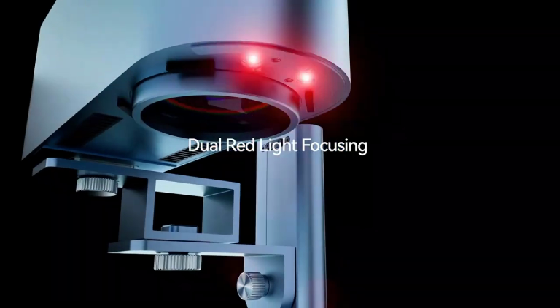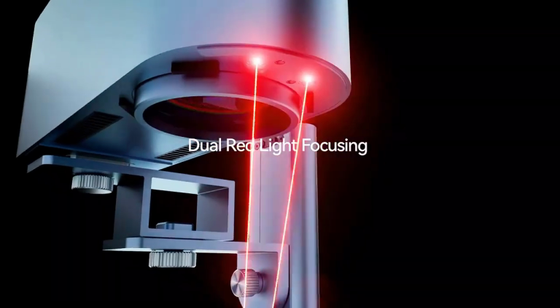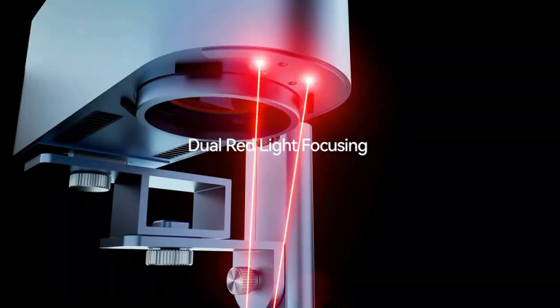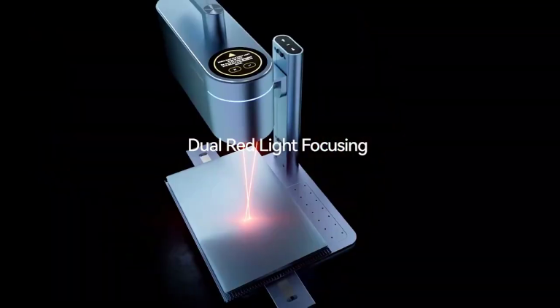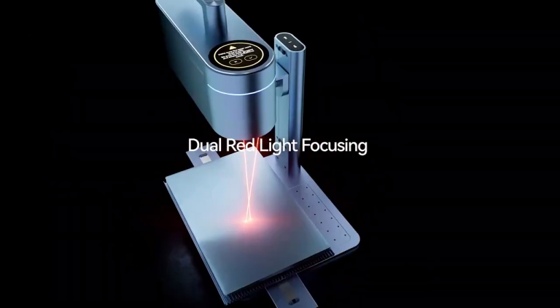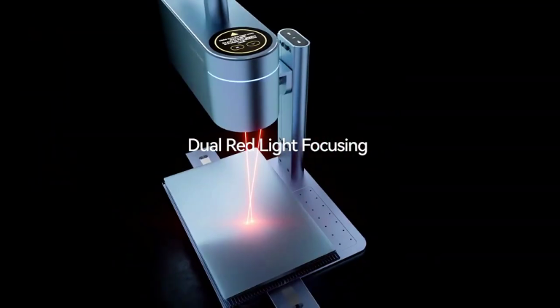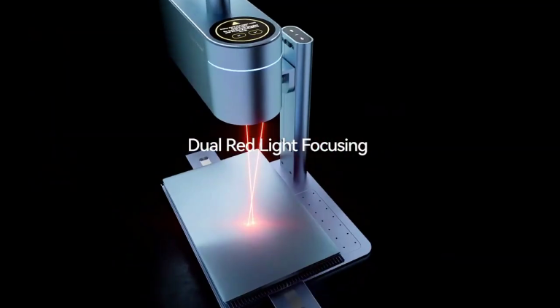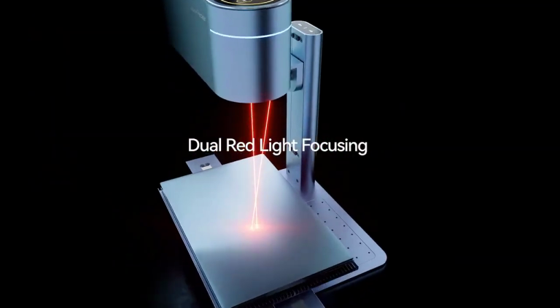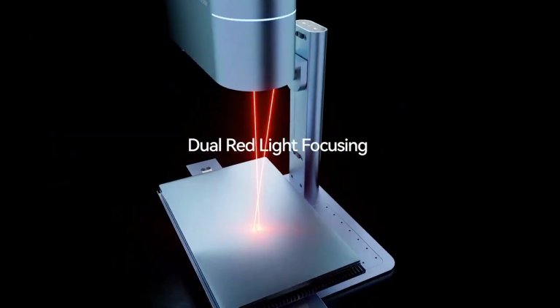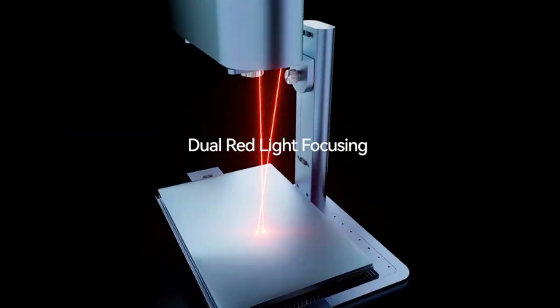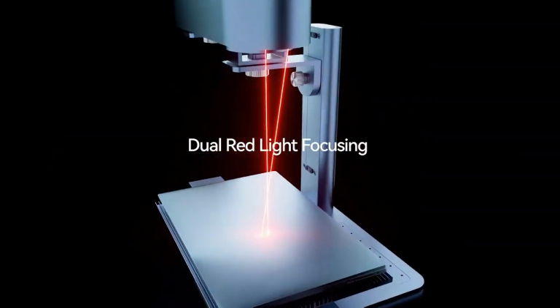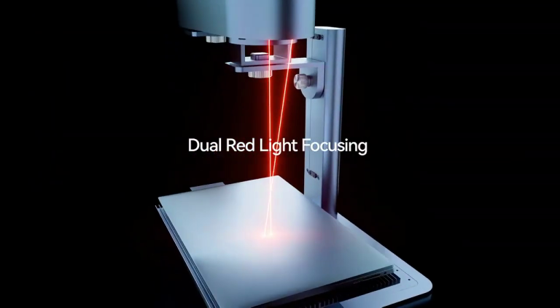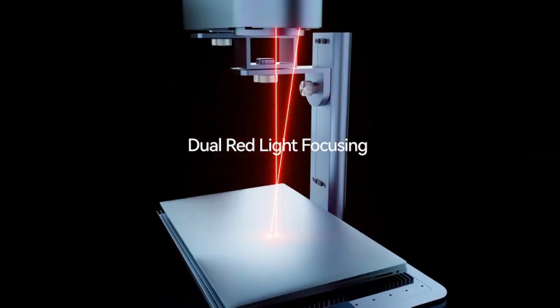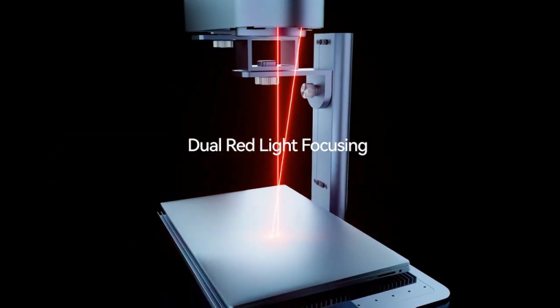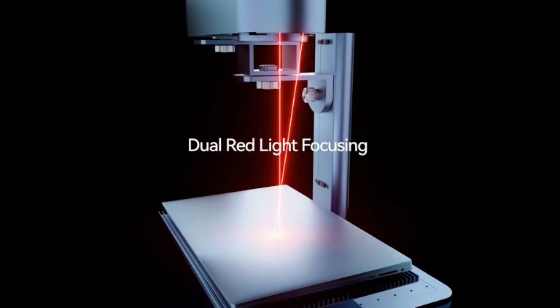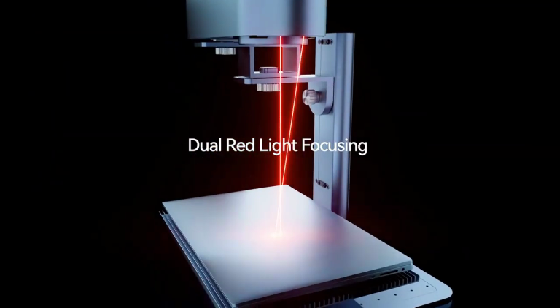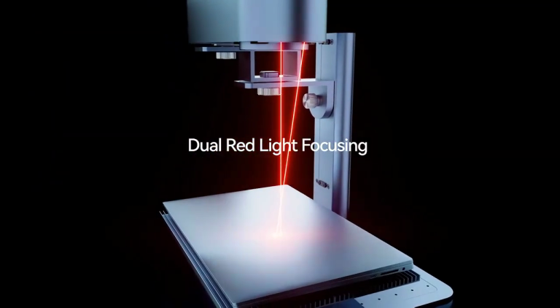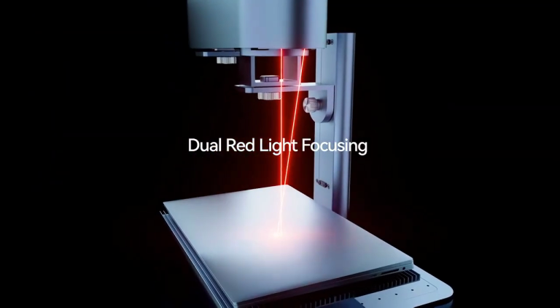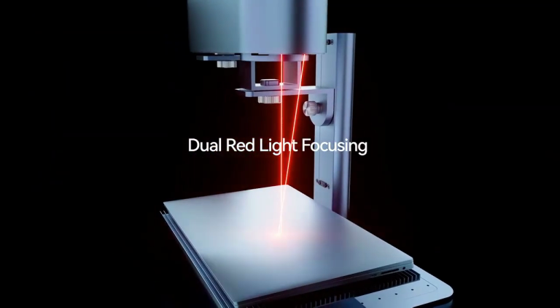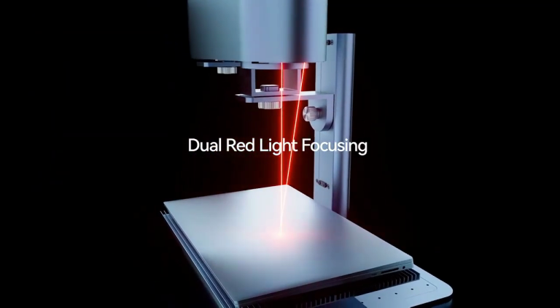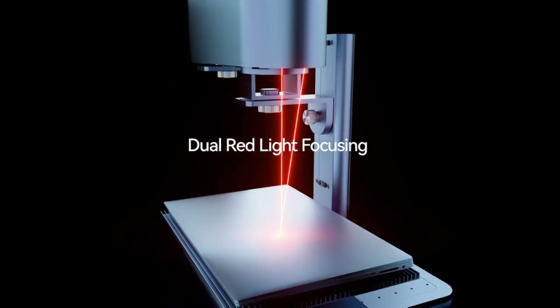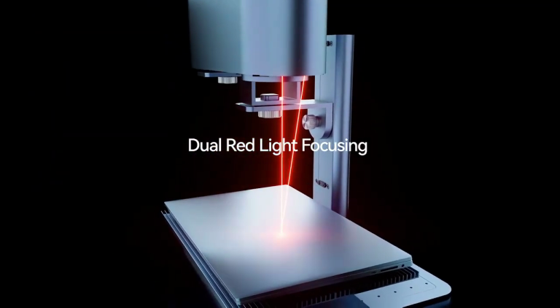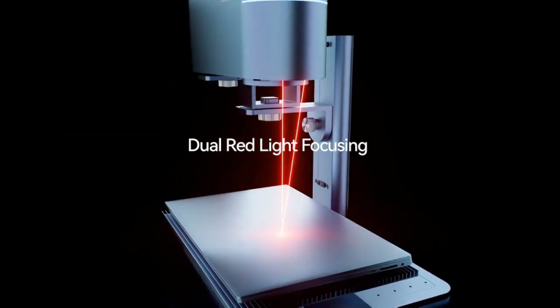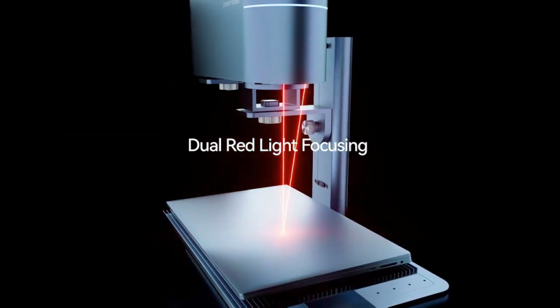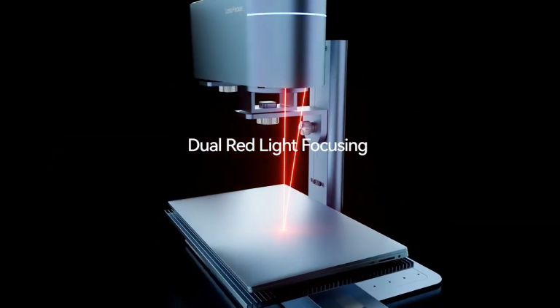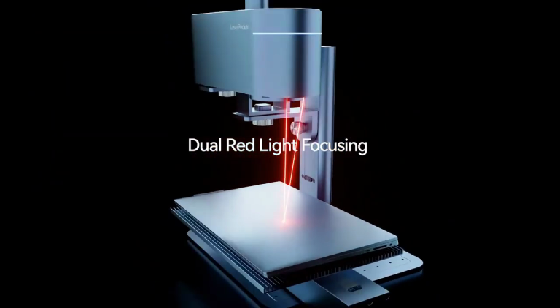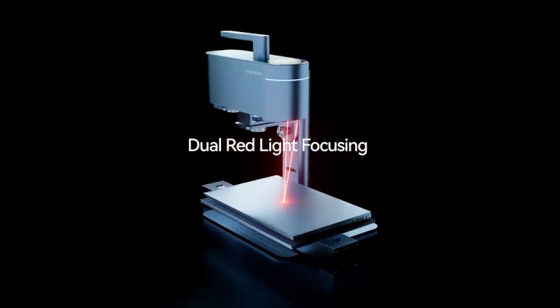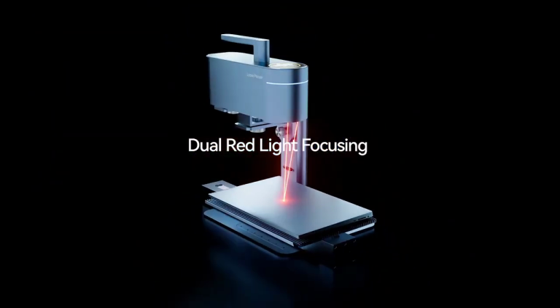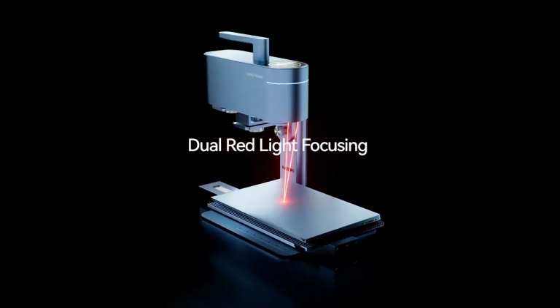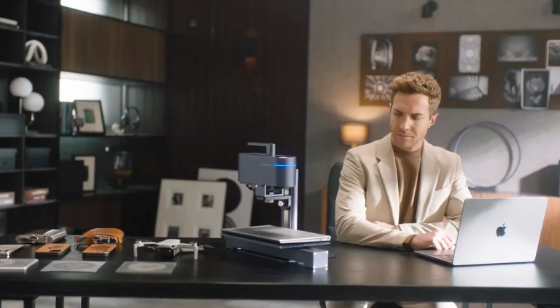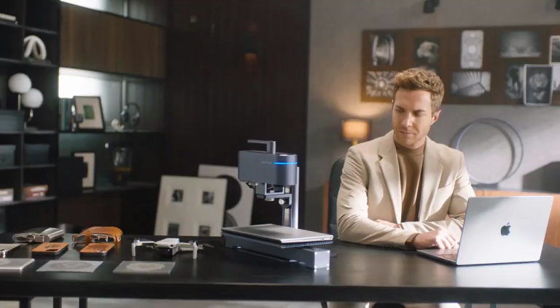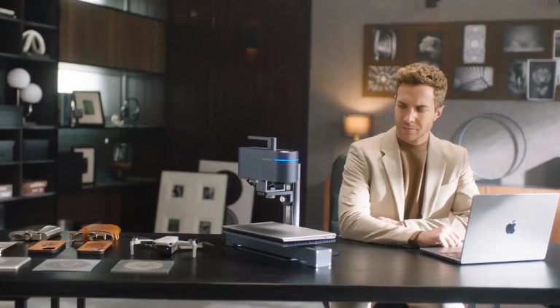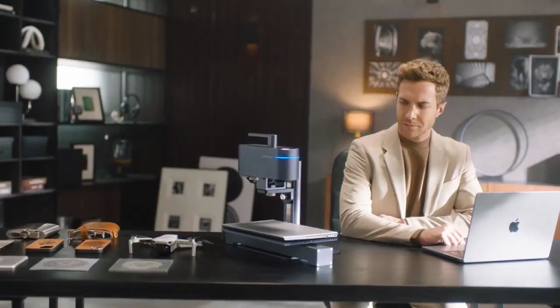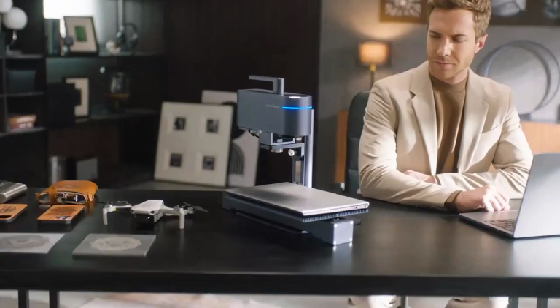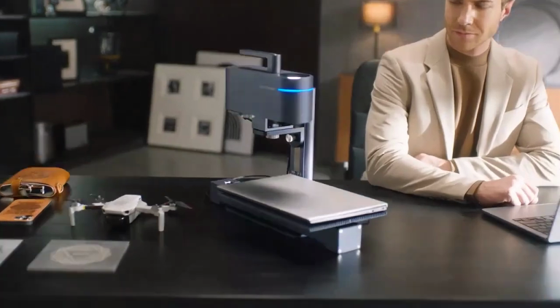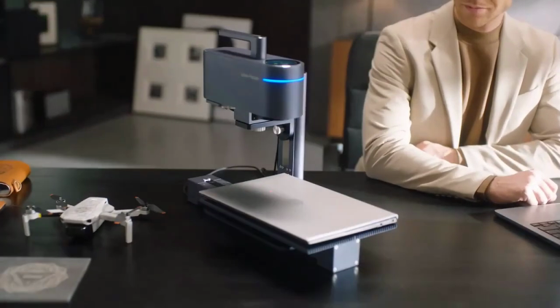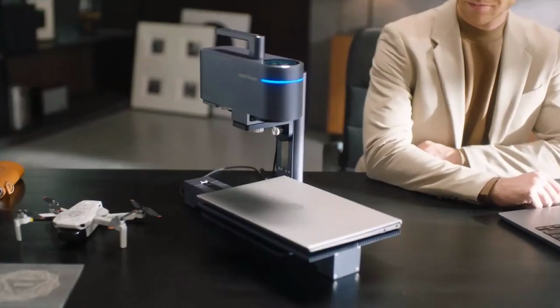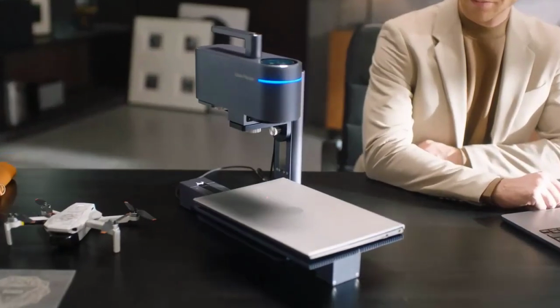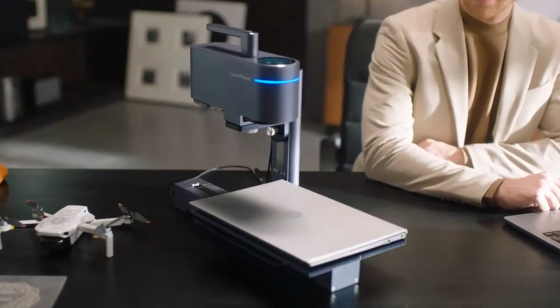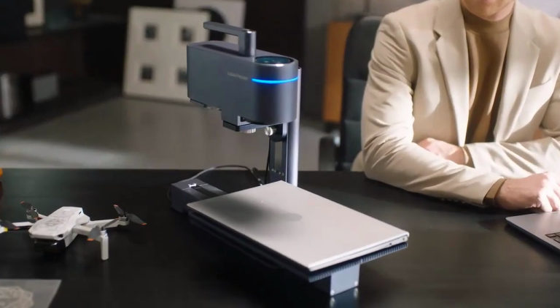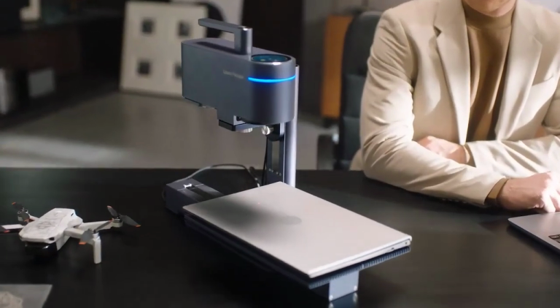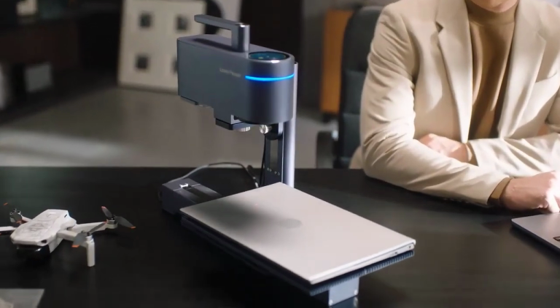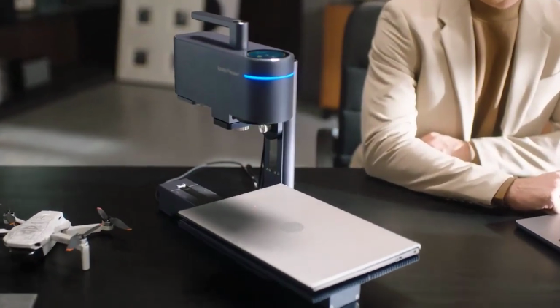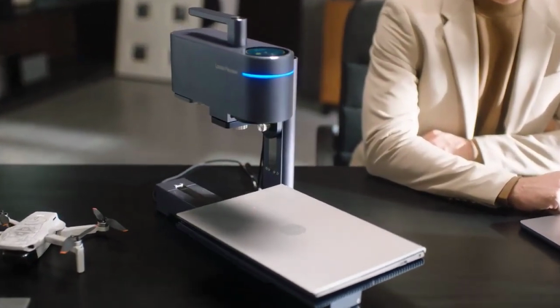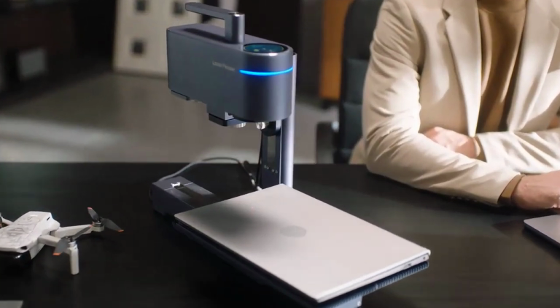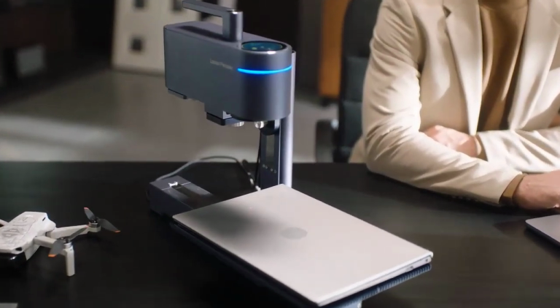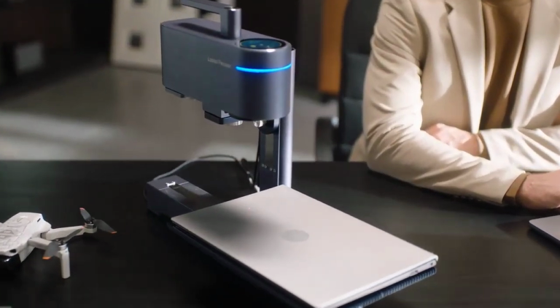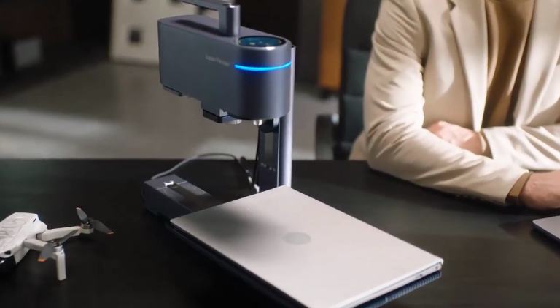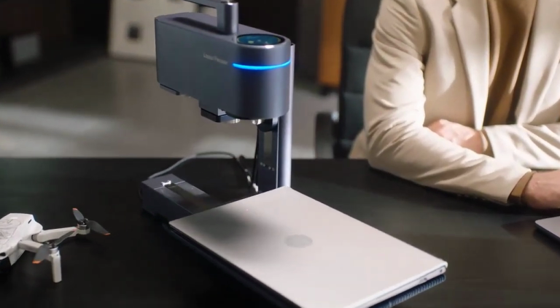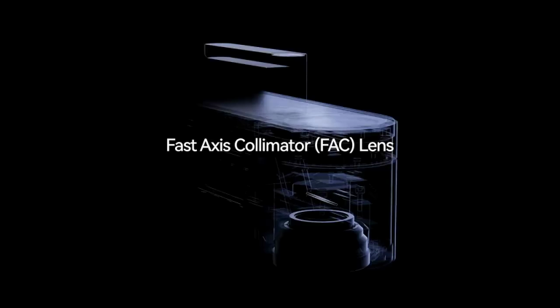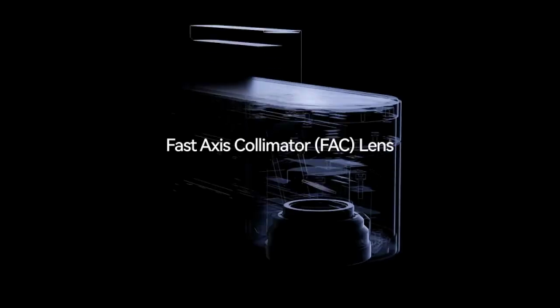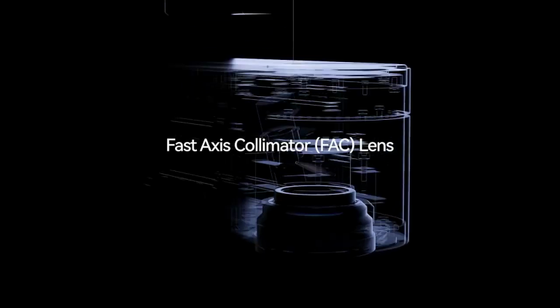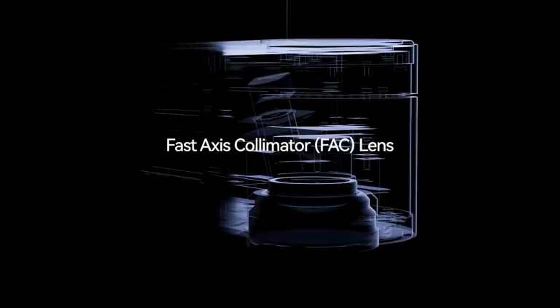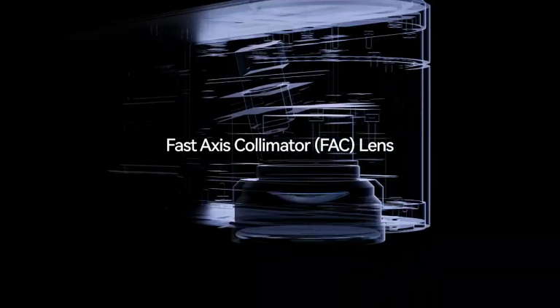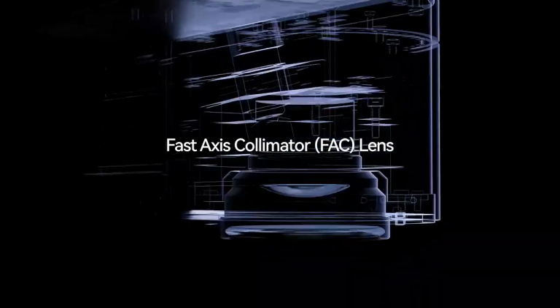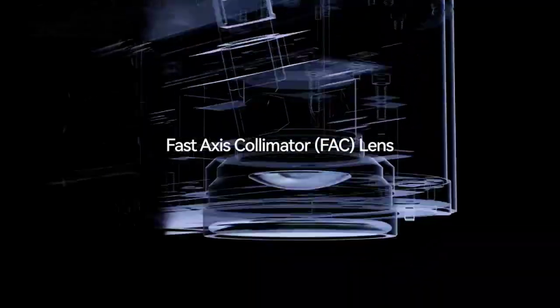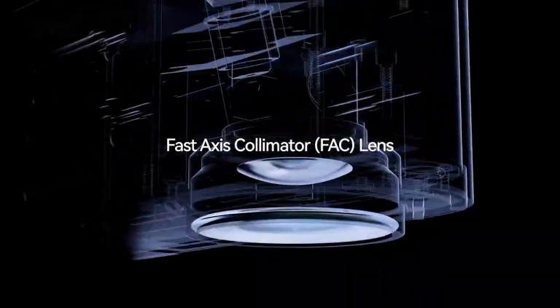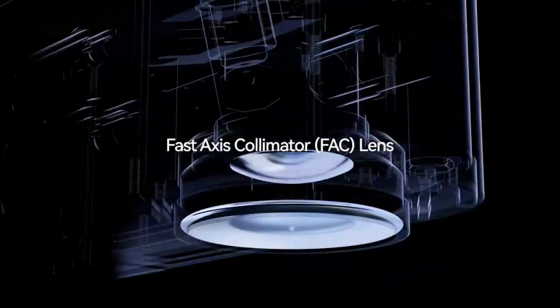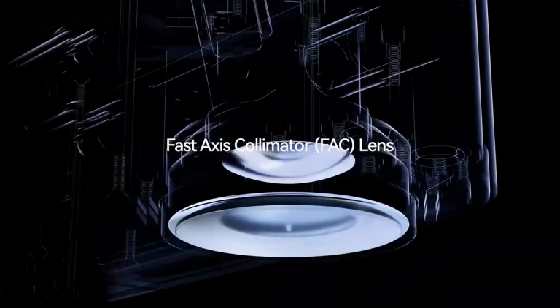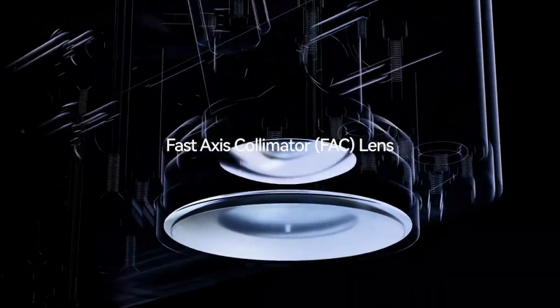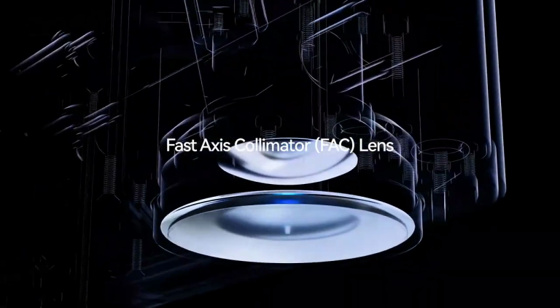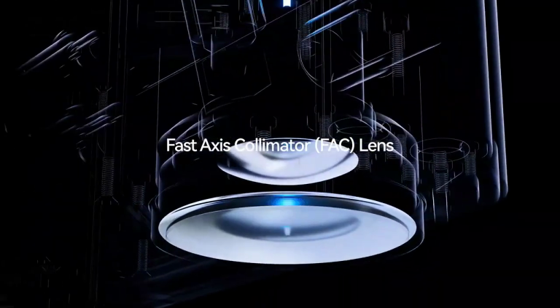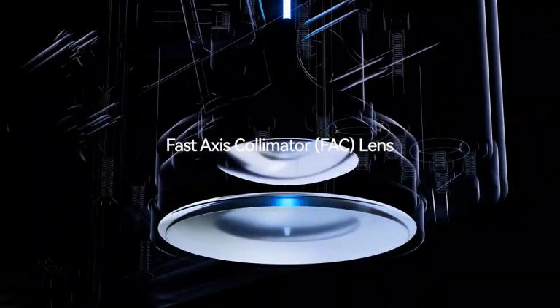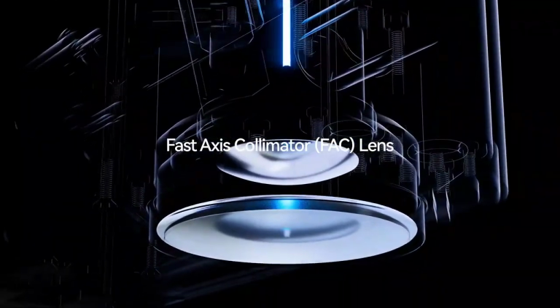Materials for cutting: thin piece of wood, paper (non-white paper), leather with thickness less than 5mm.